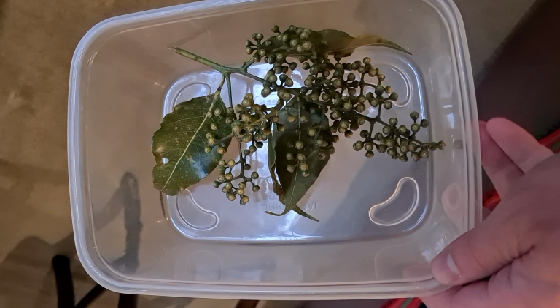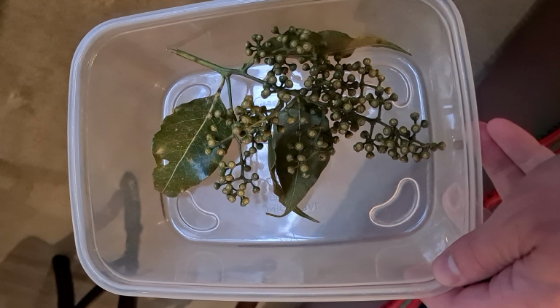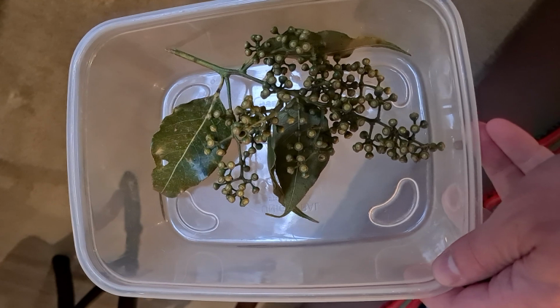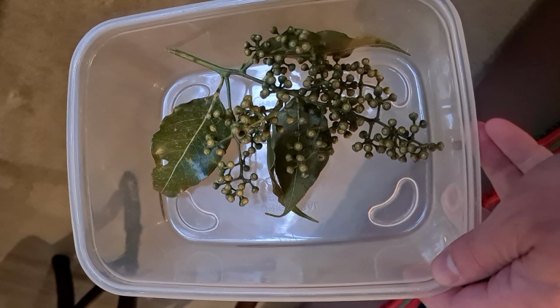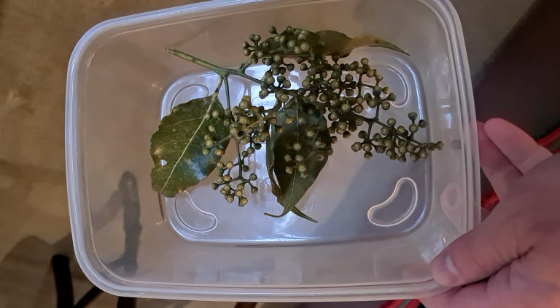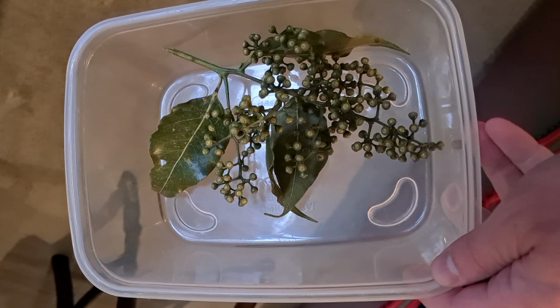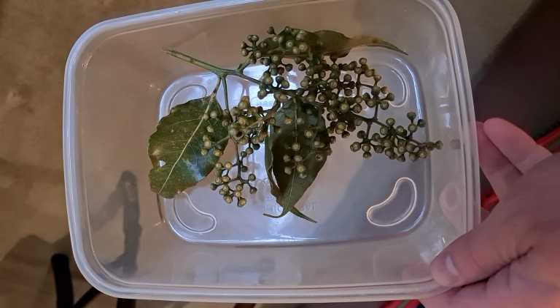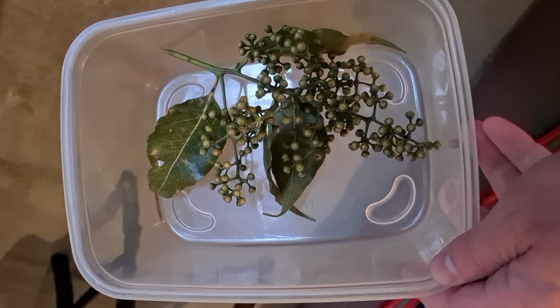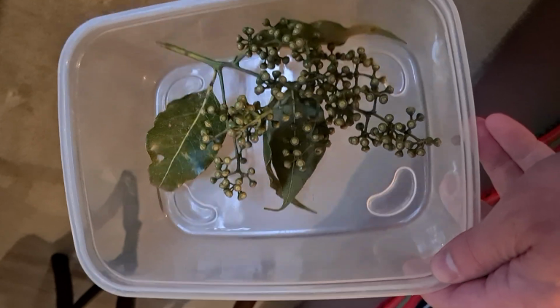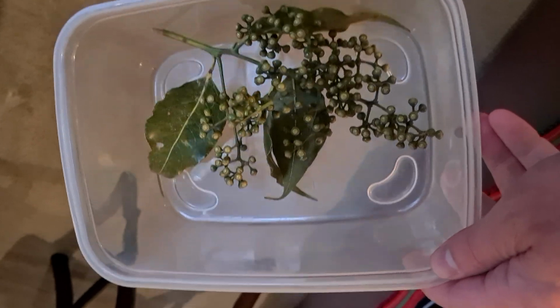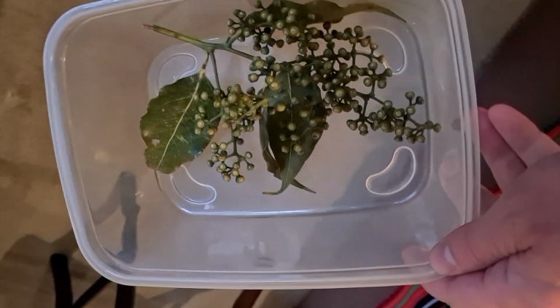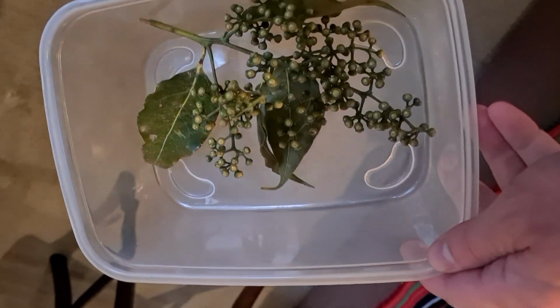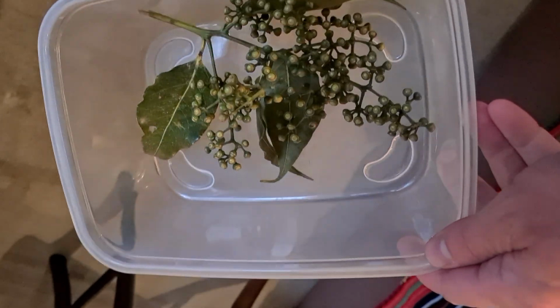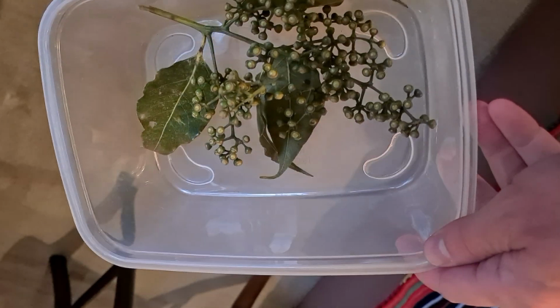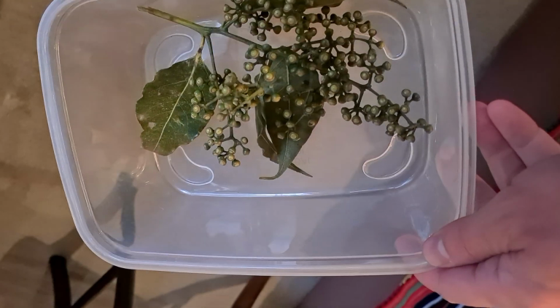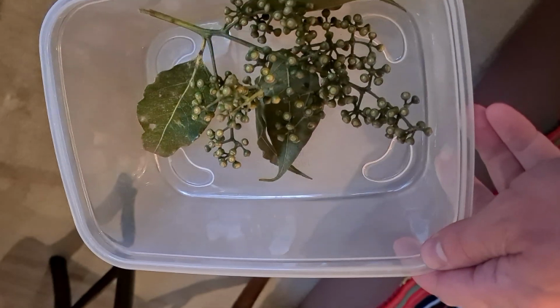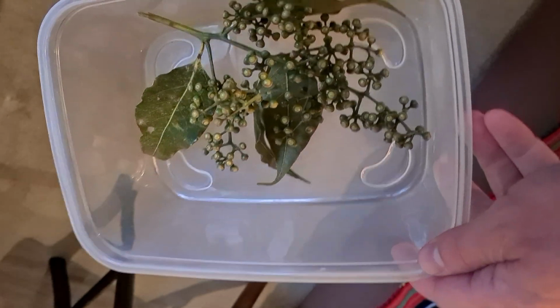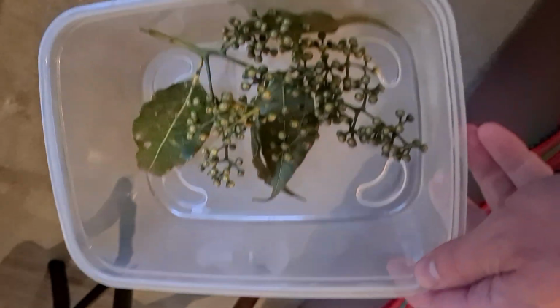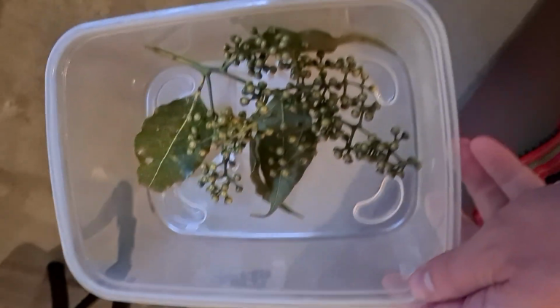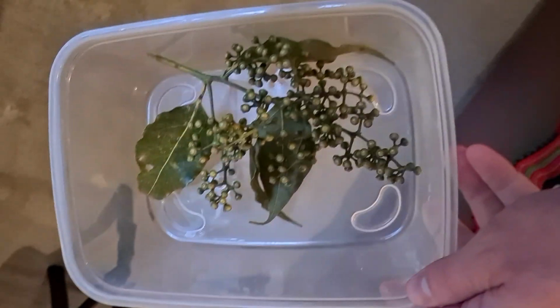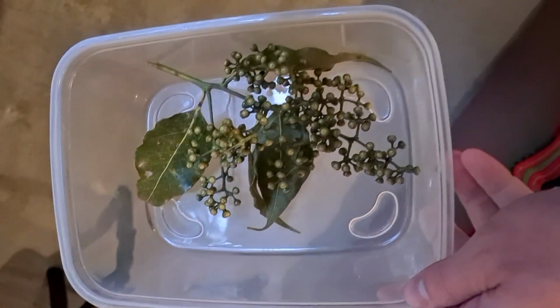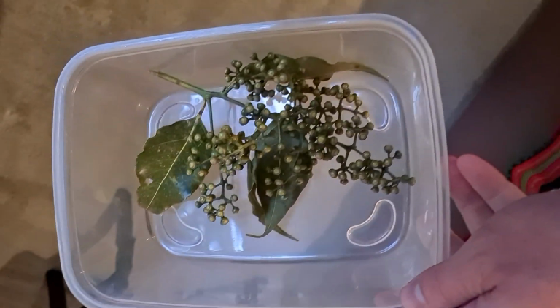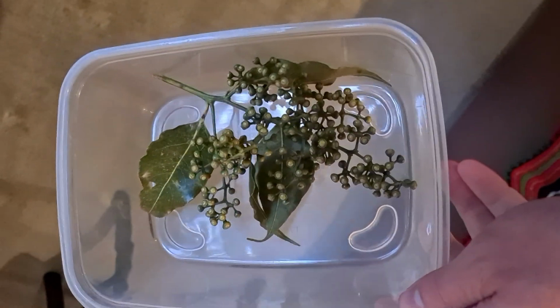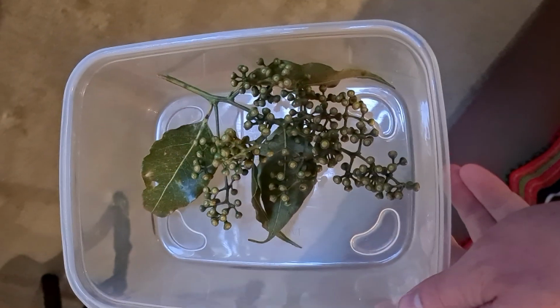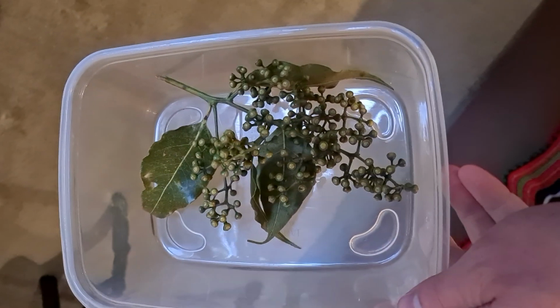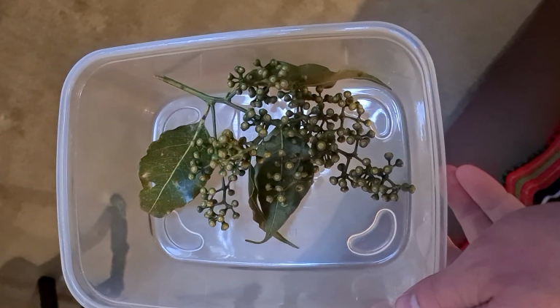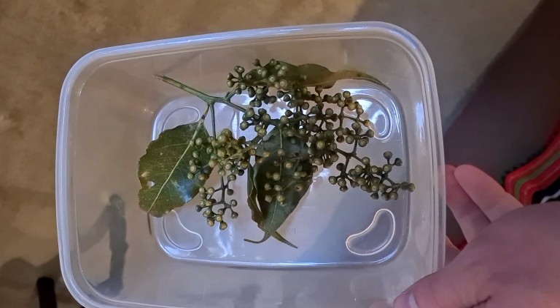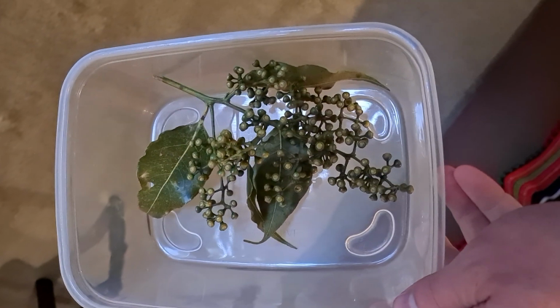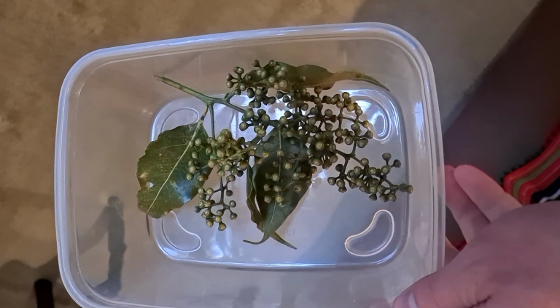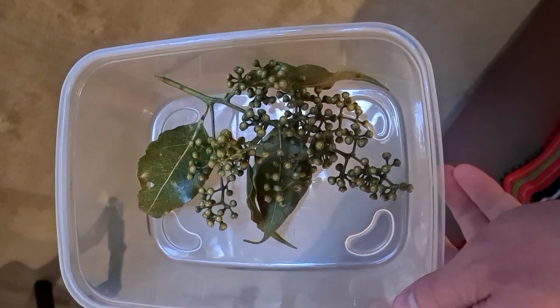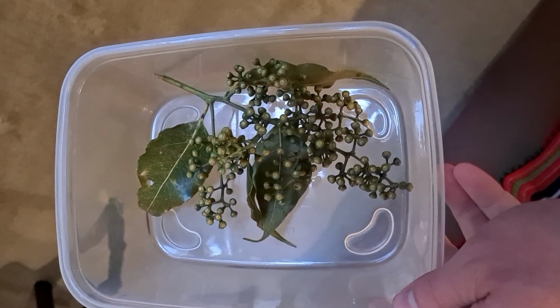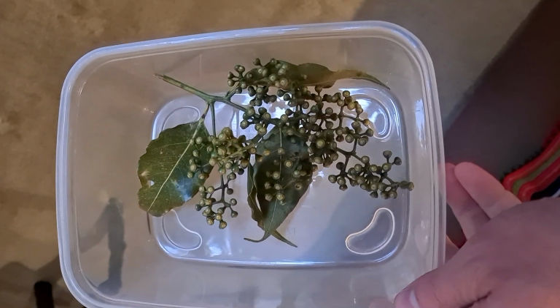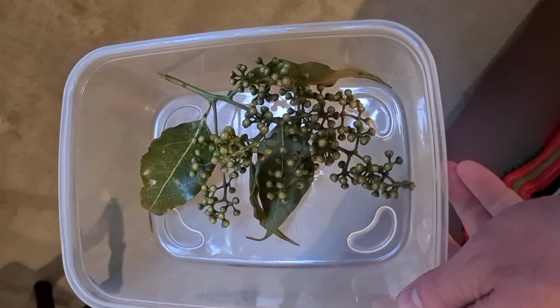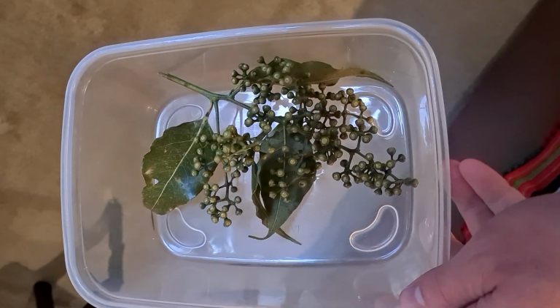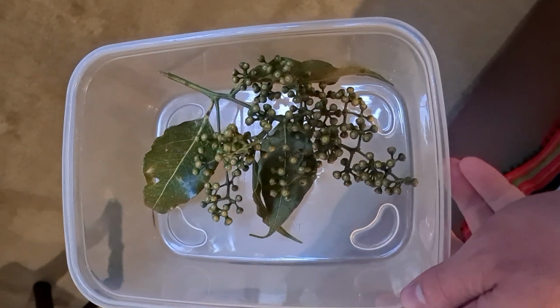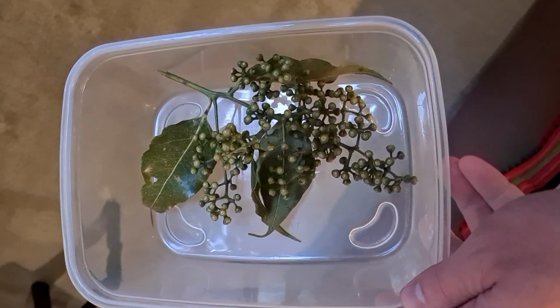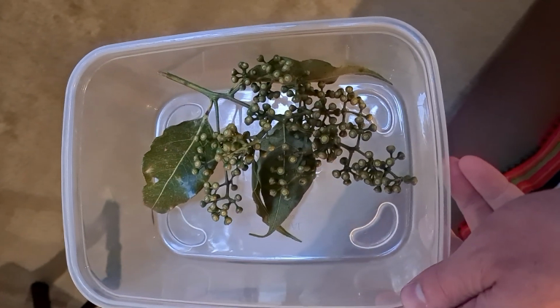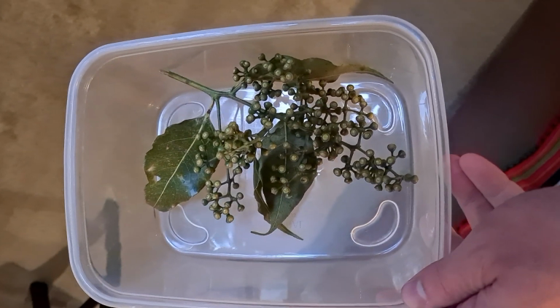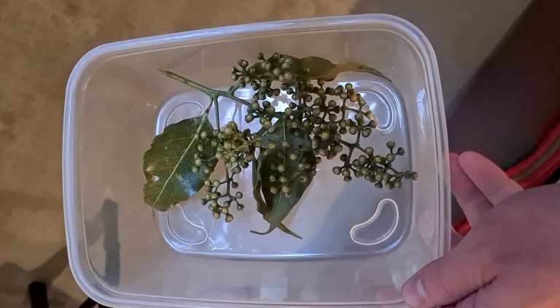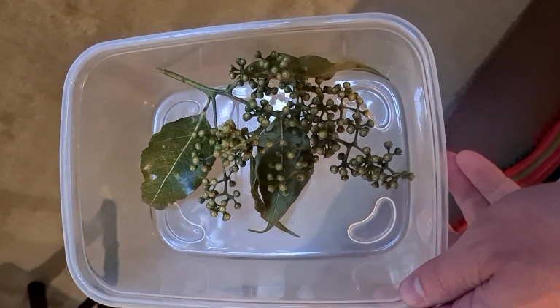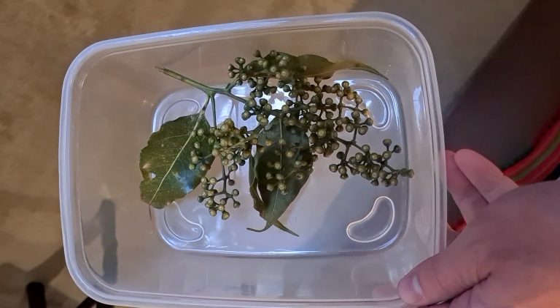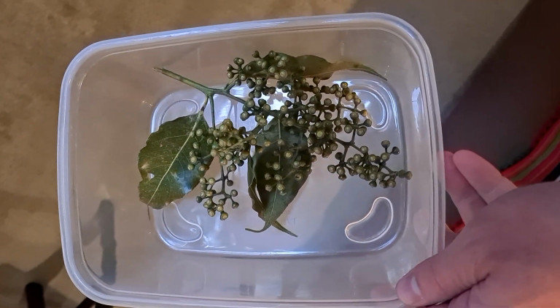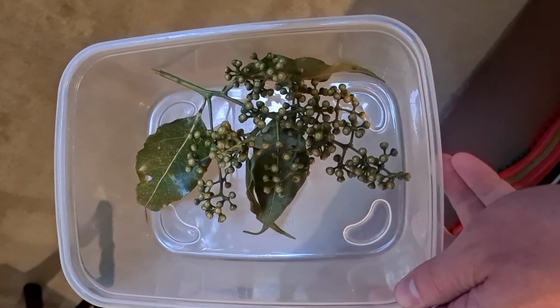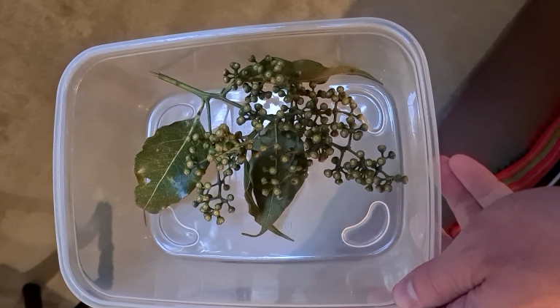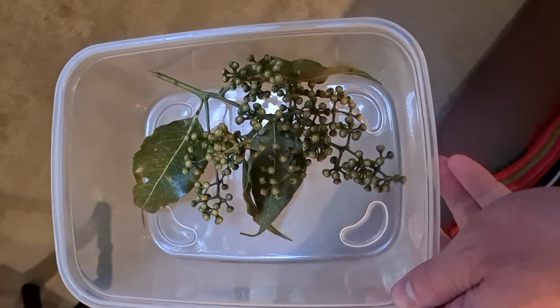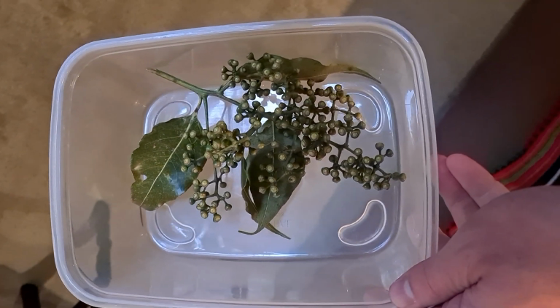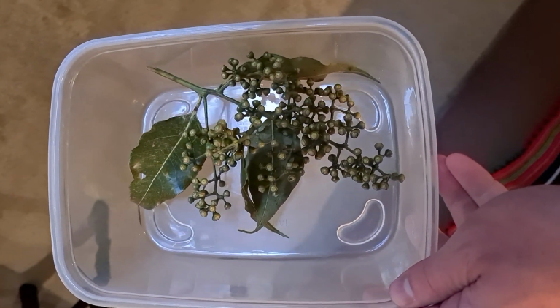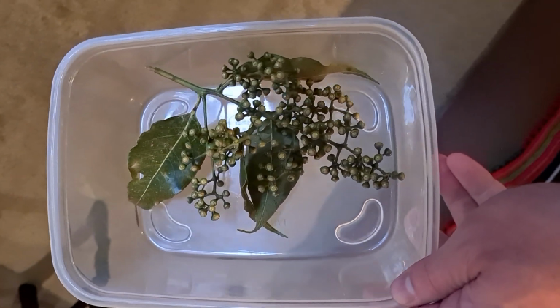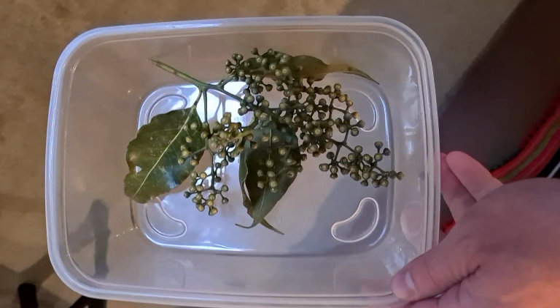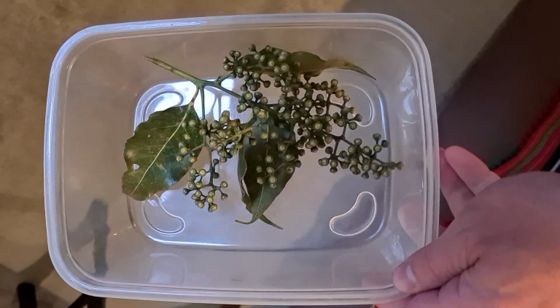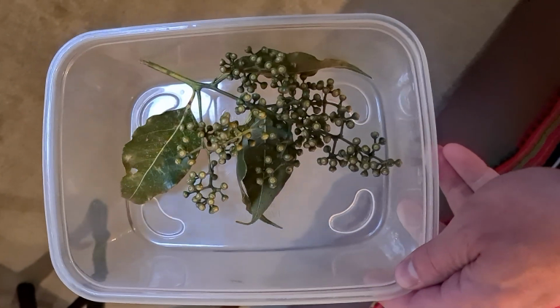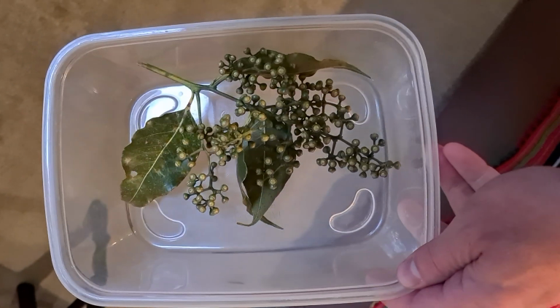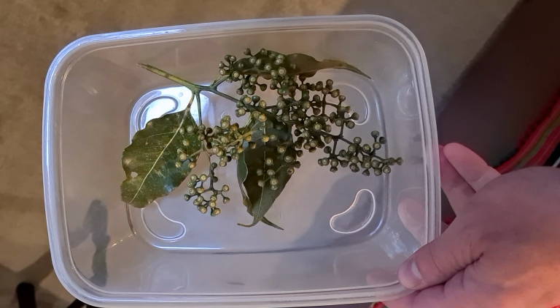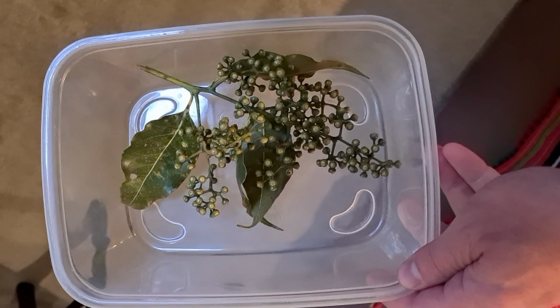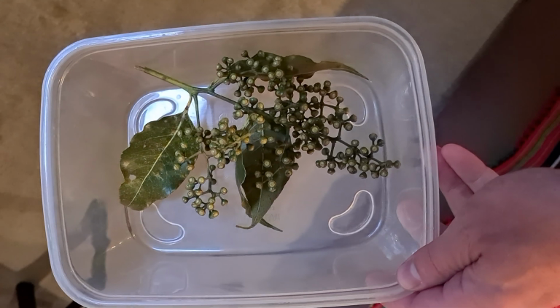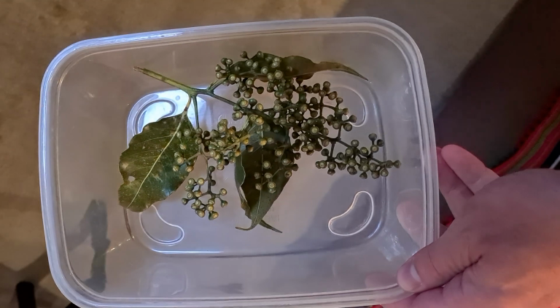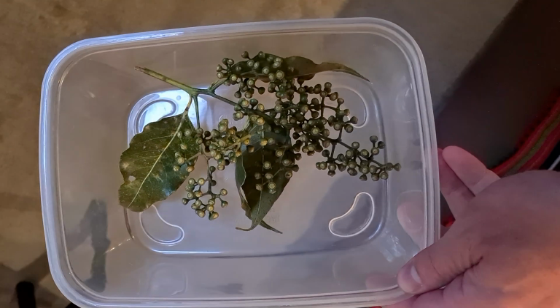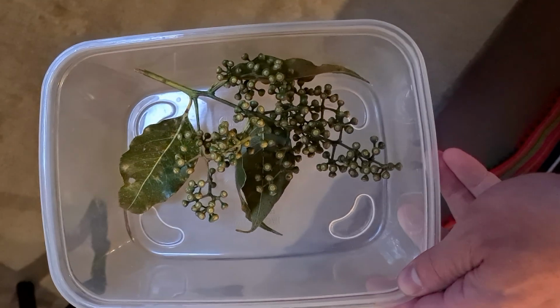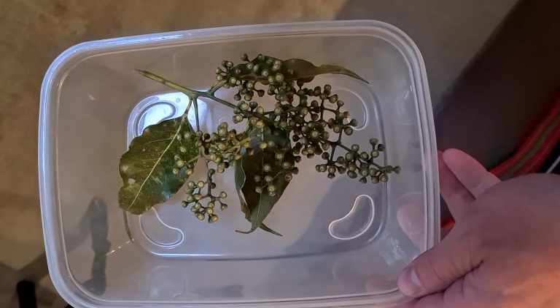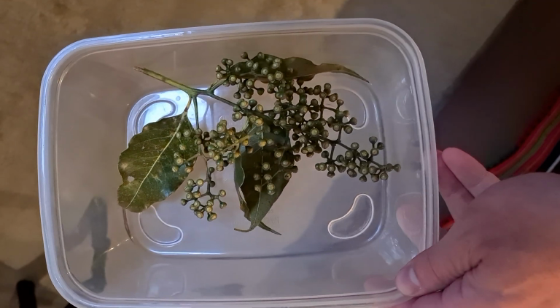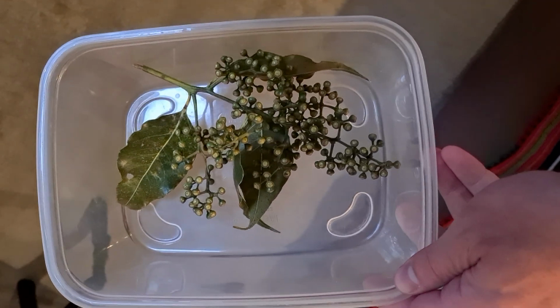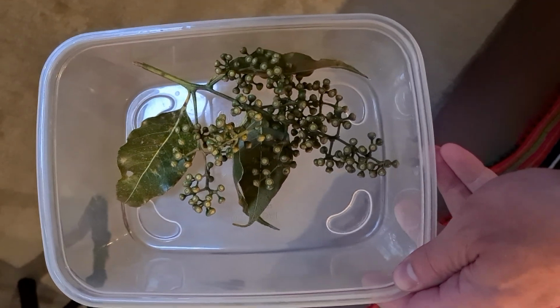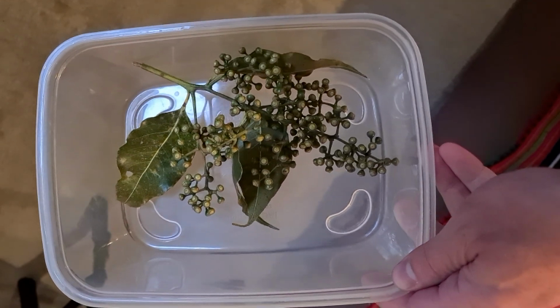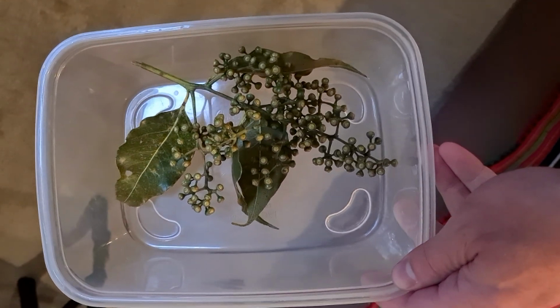Here you can see the pods just after they were gathered. These are fresh pods, just a couple hours old.